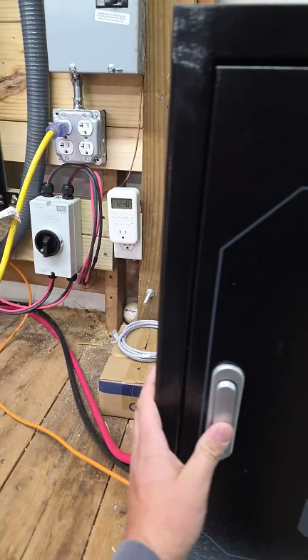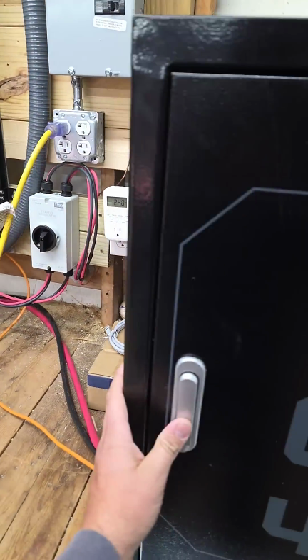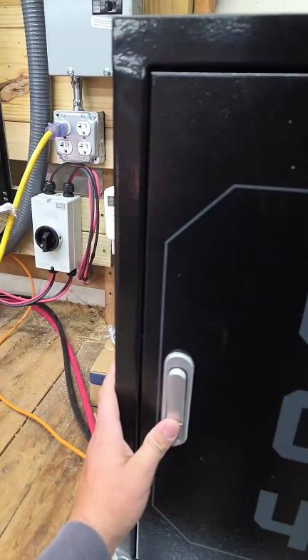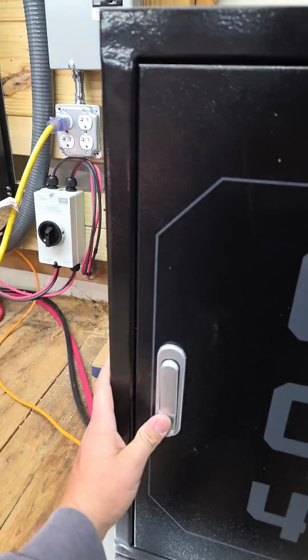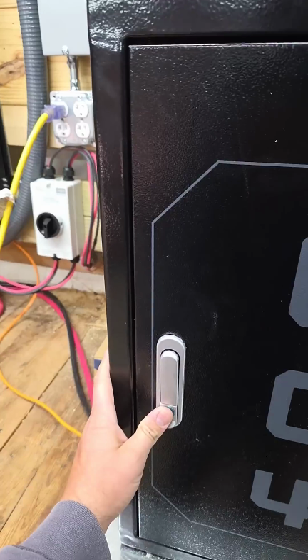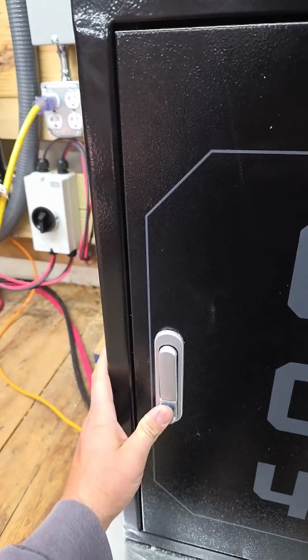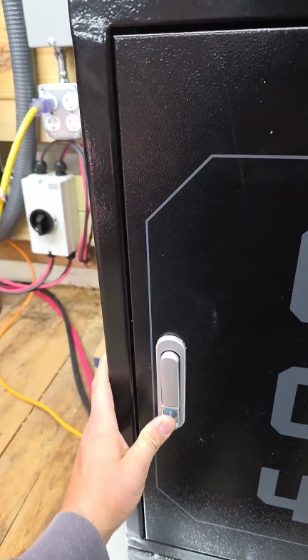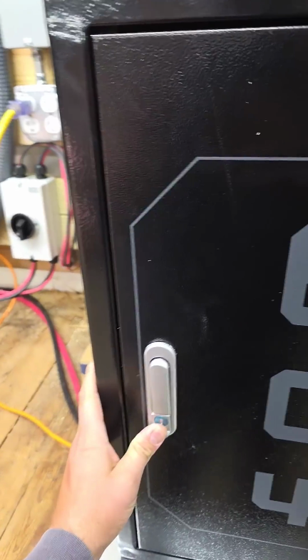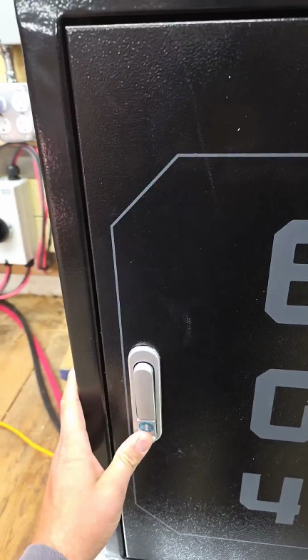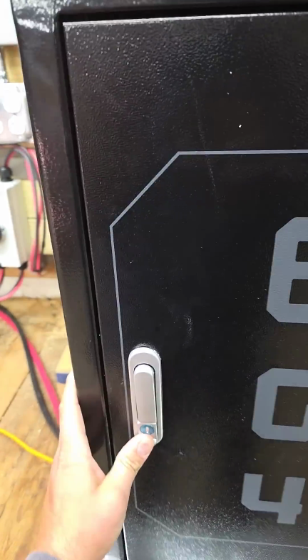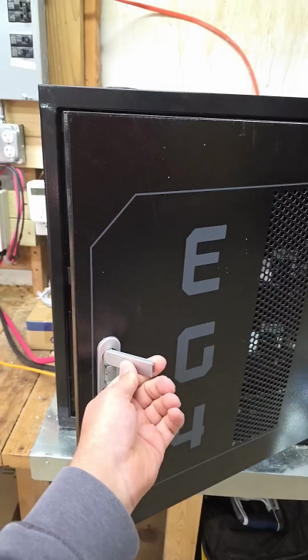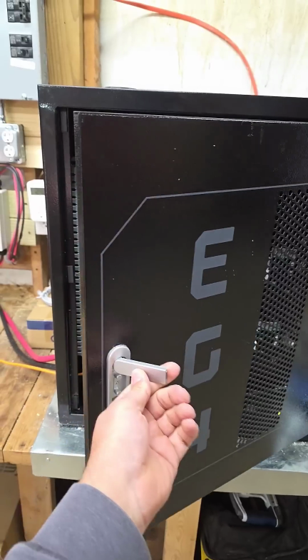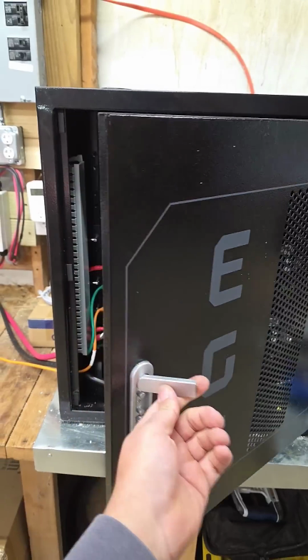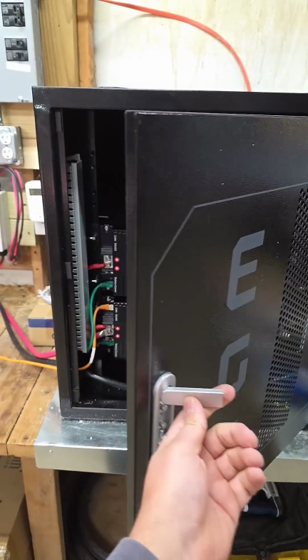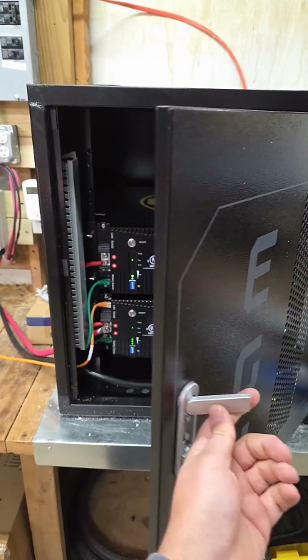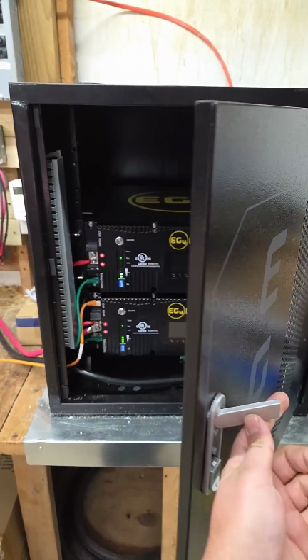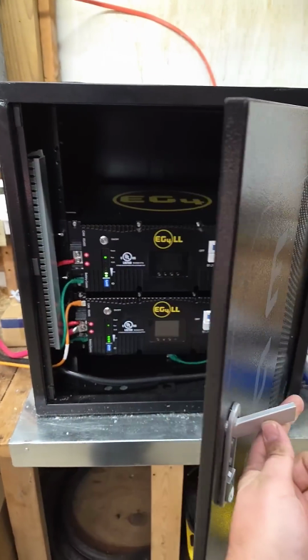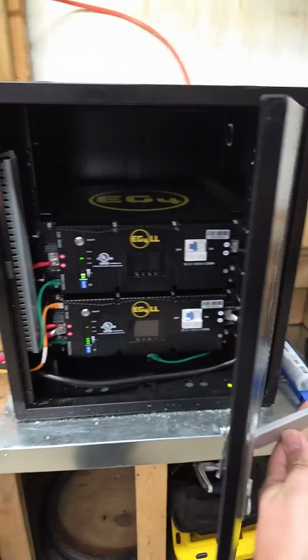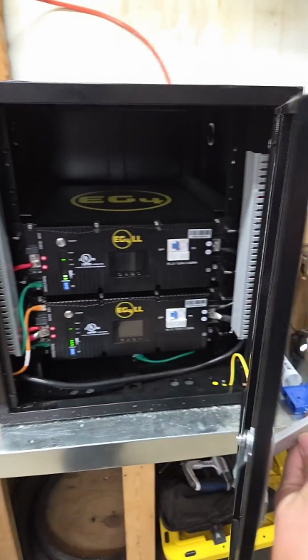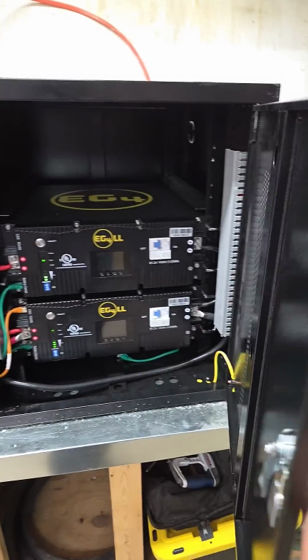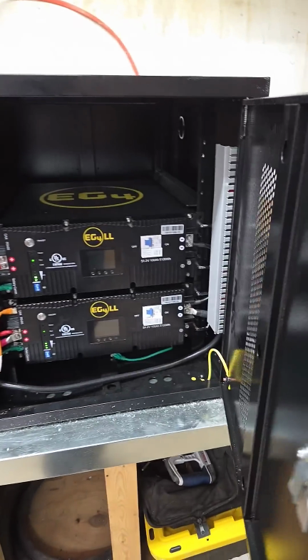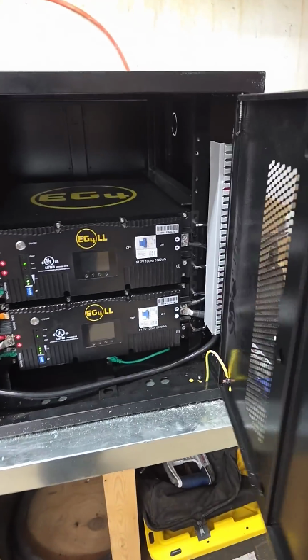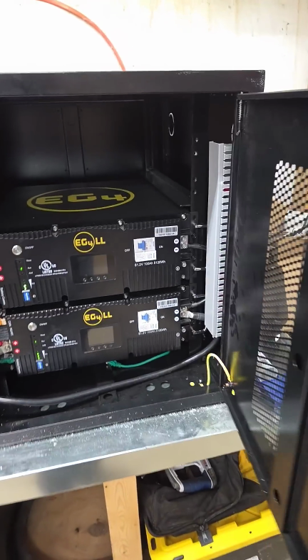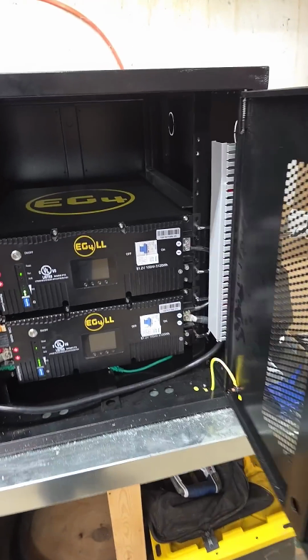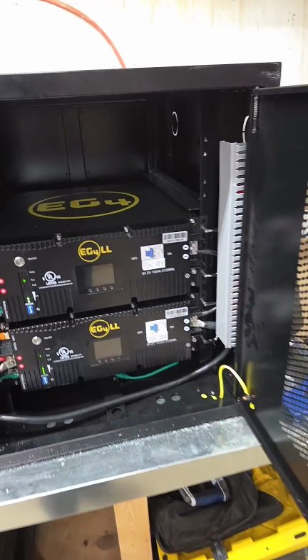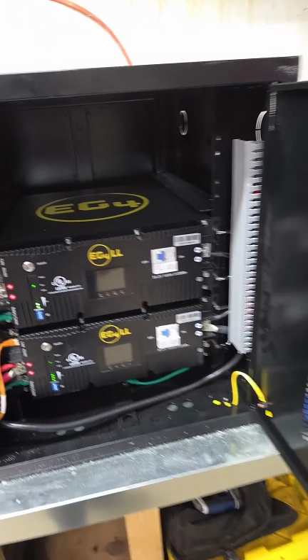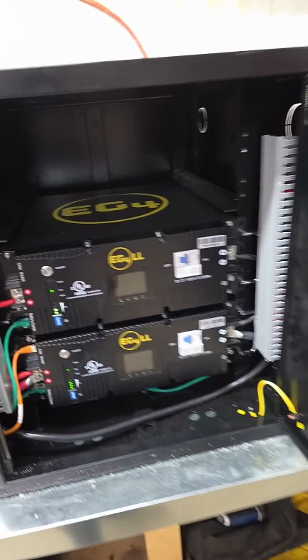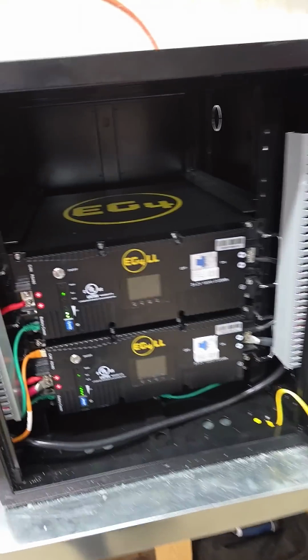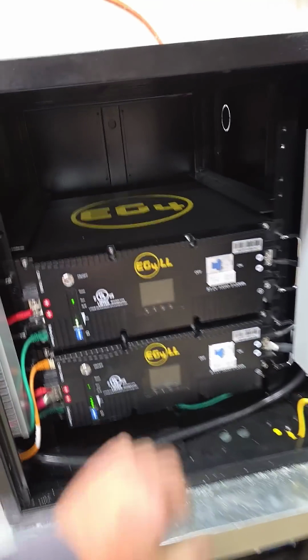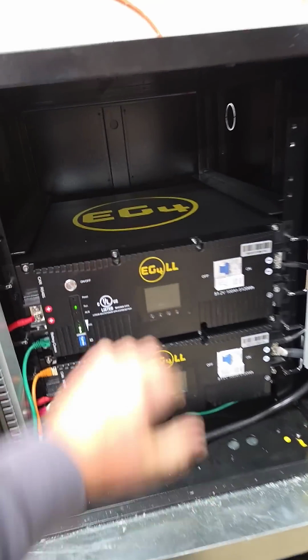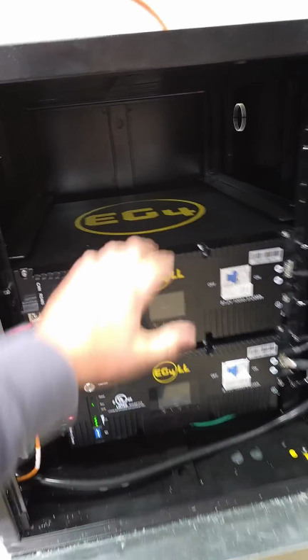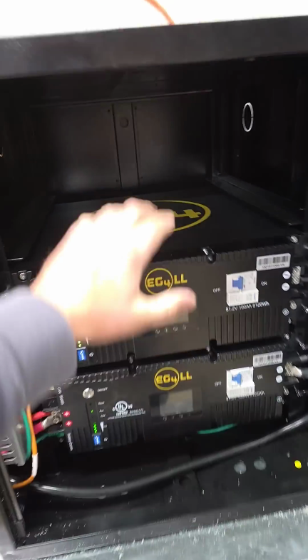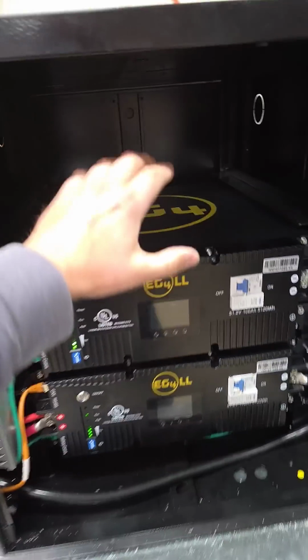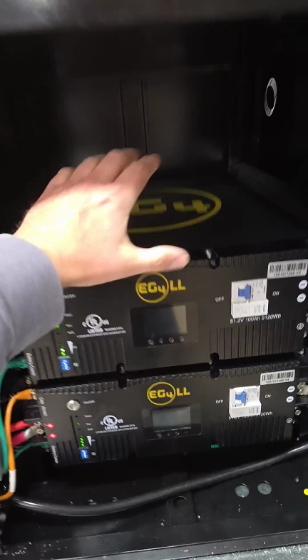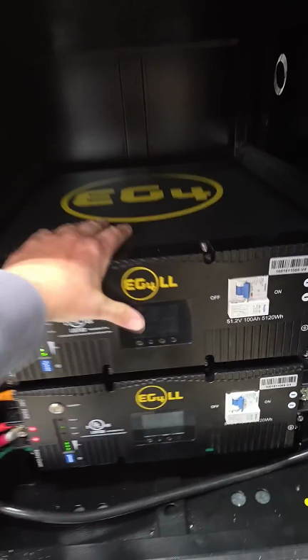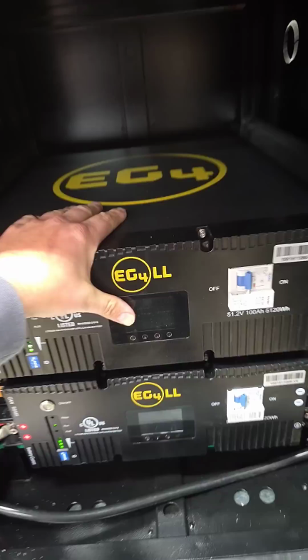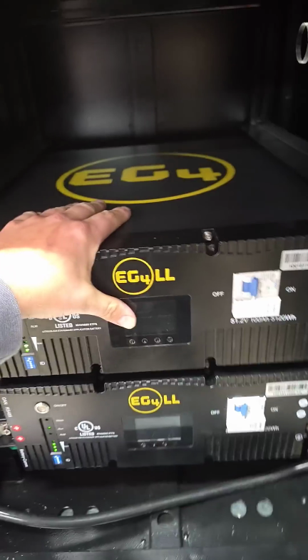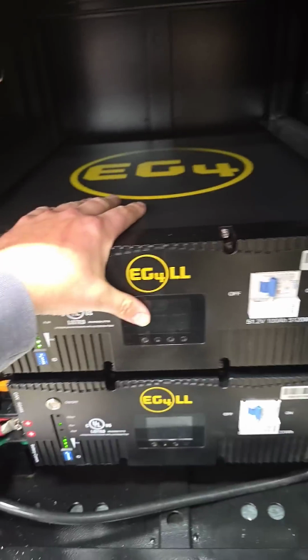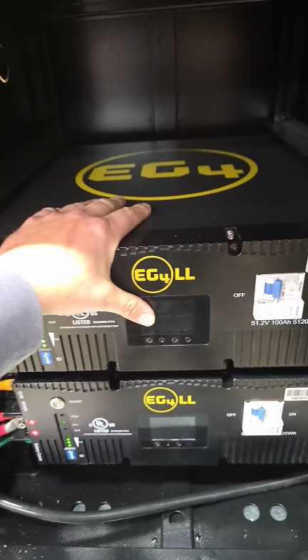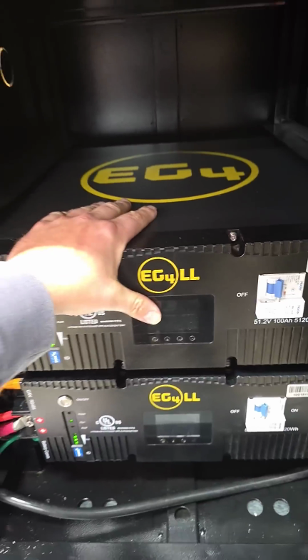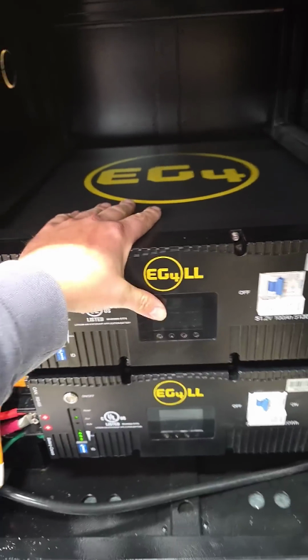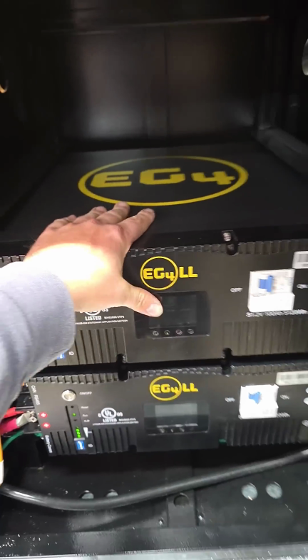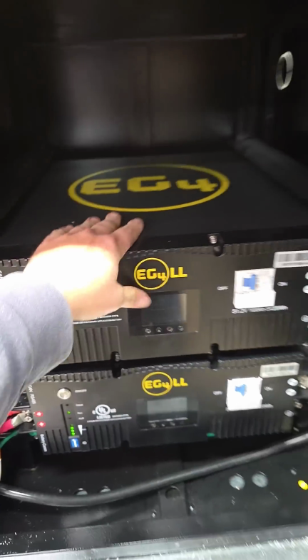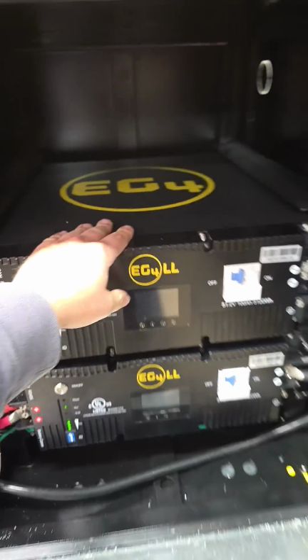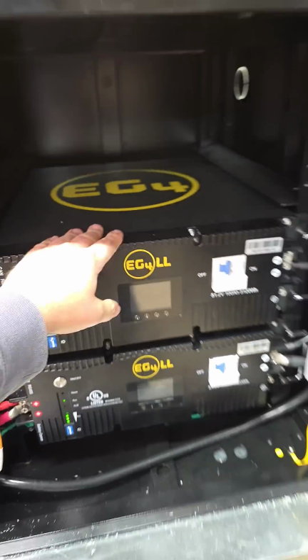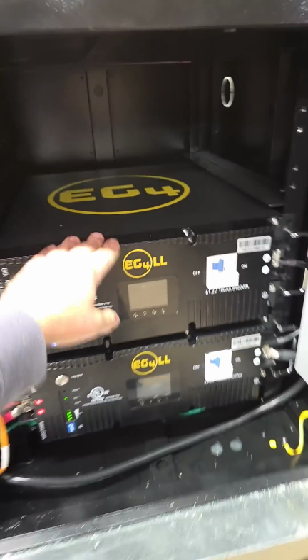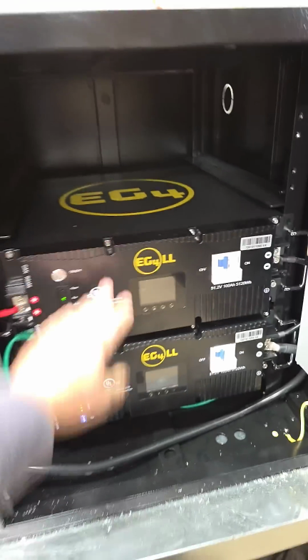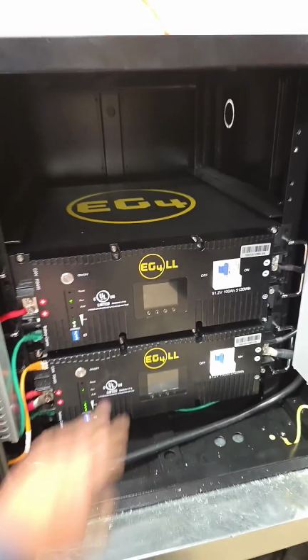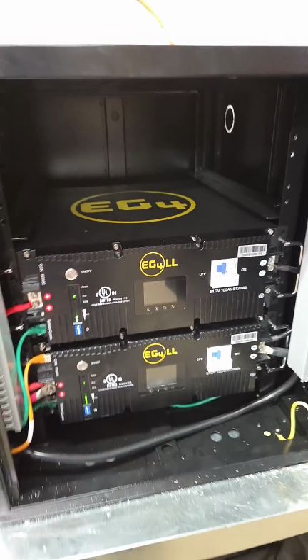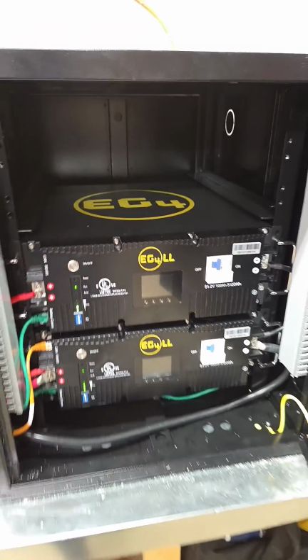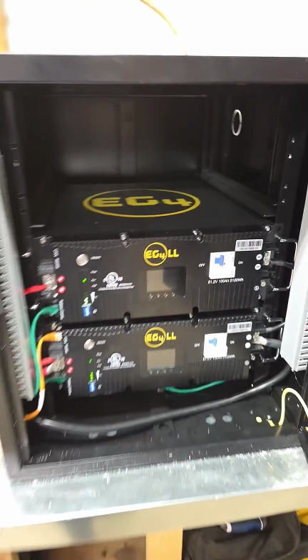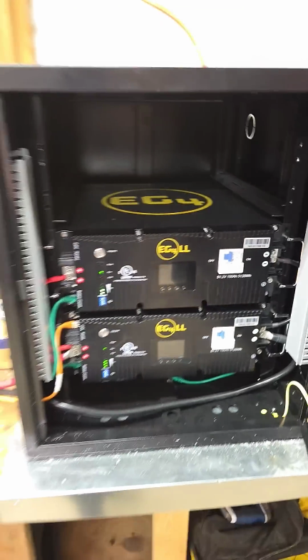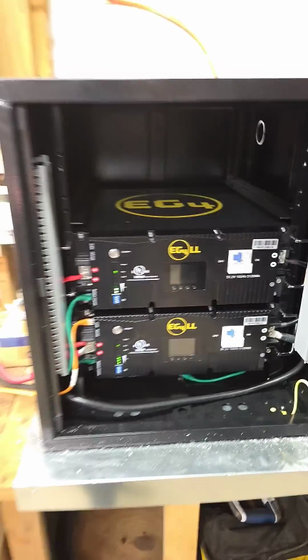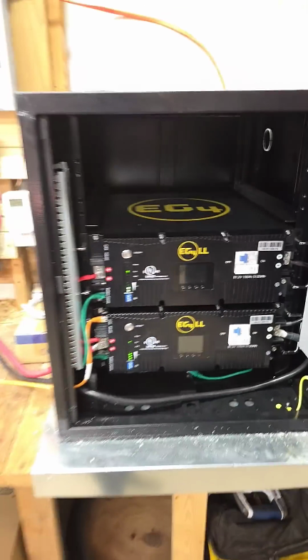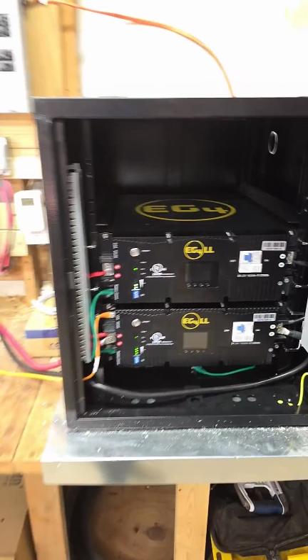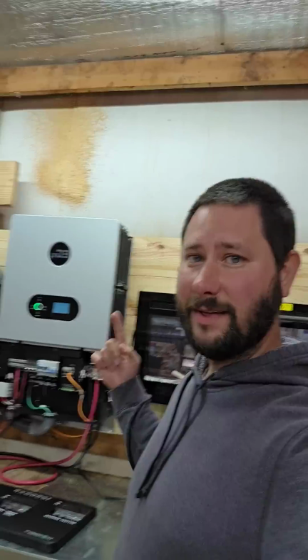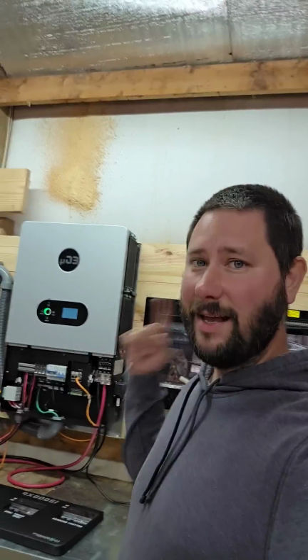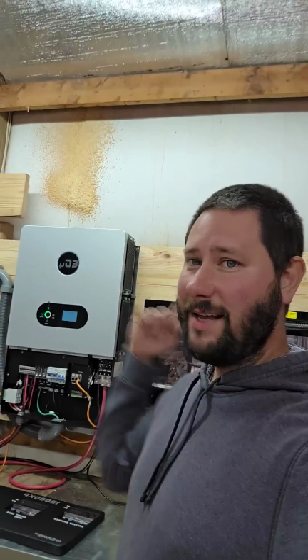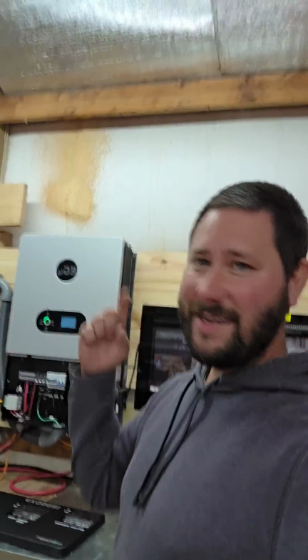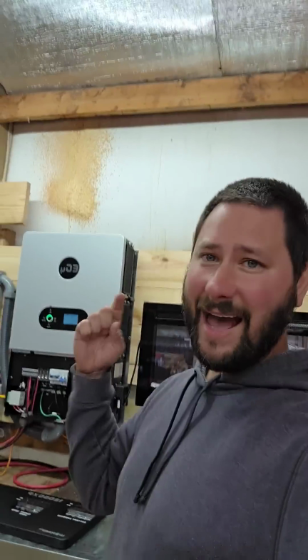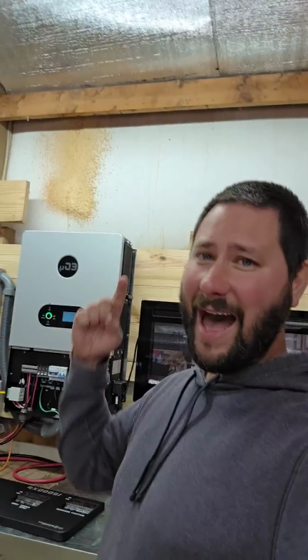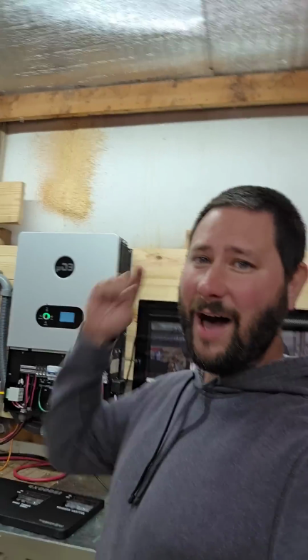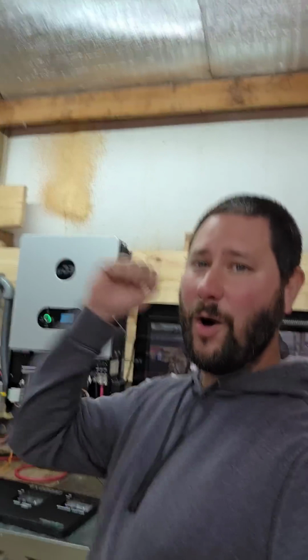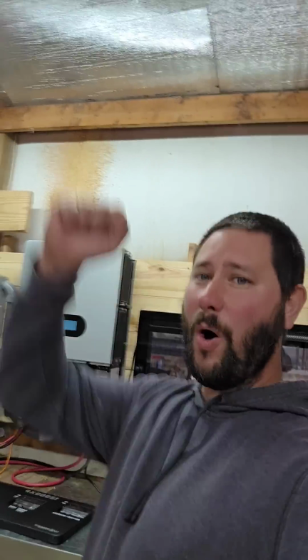Here's the batteries. Got the EG4 battery cabinet and two of their 100 amp hour batteries.